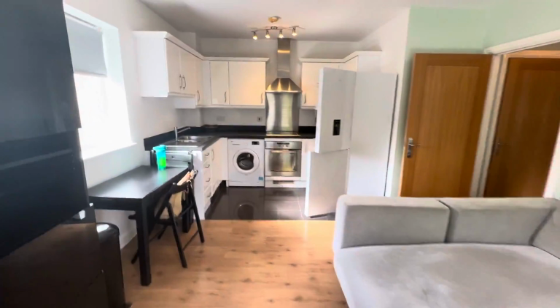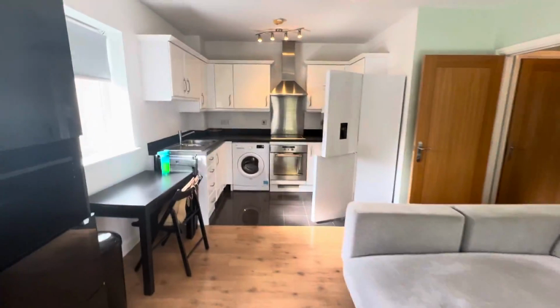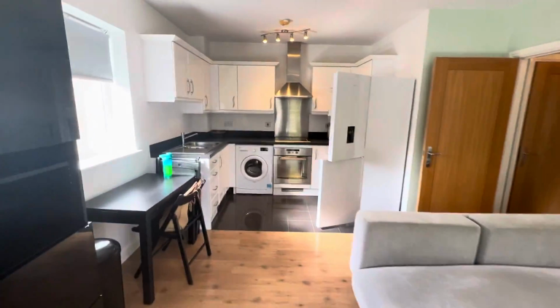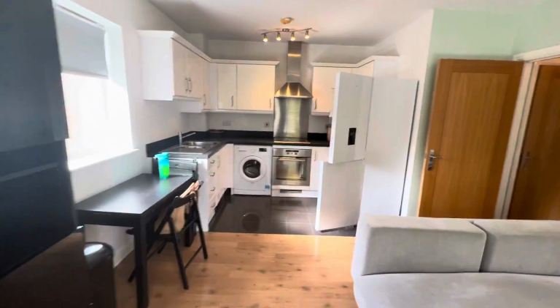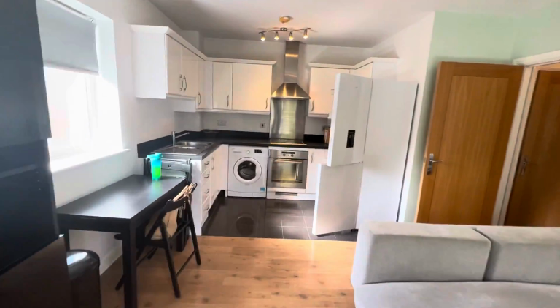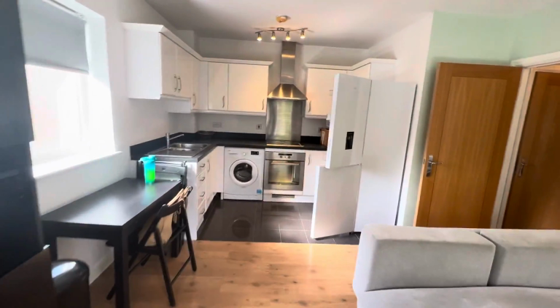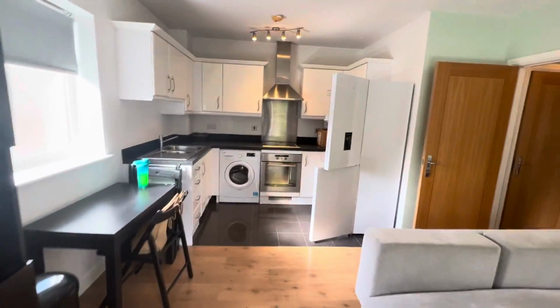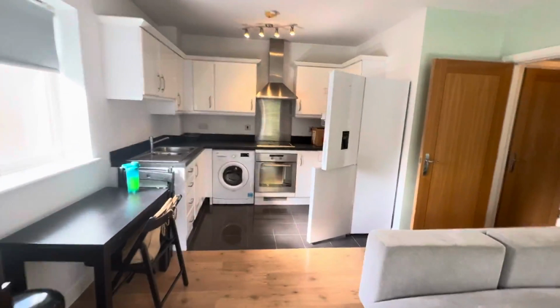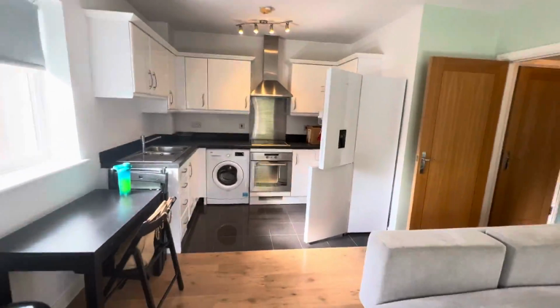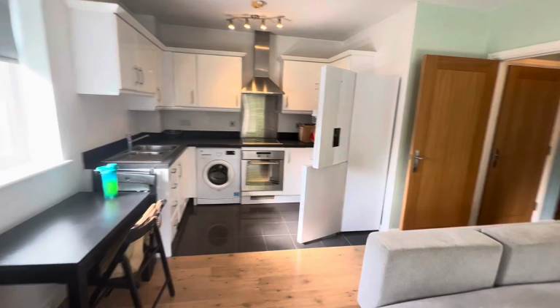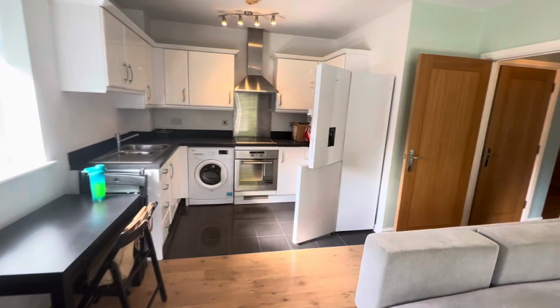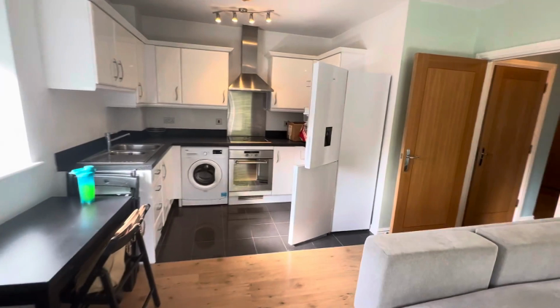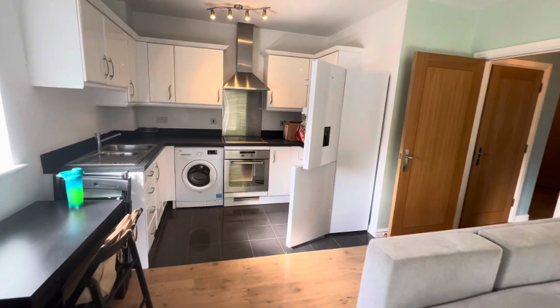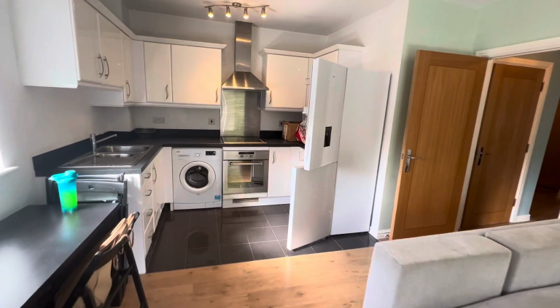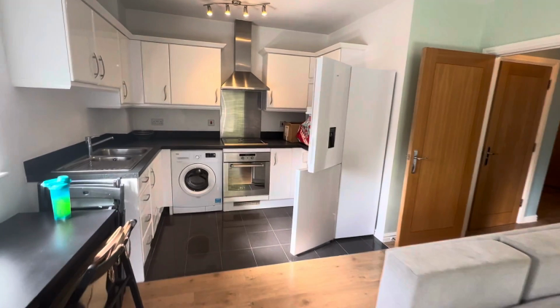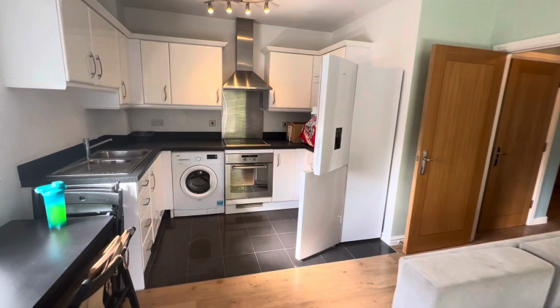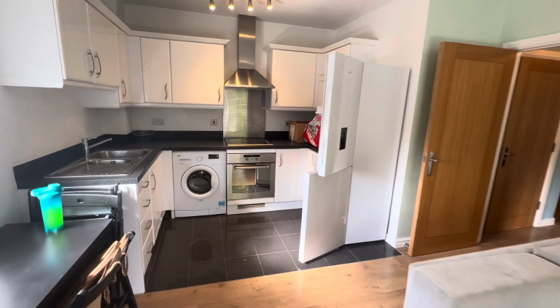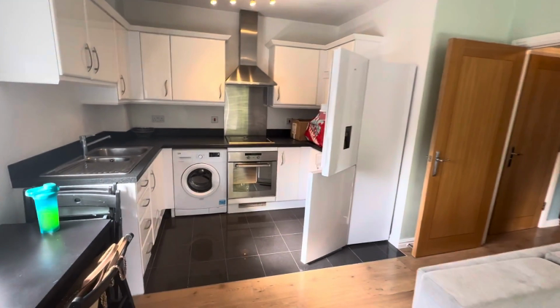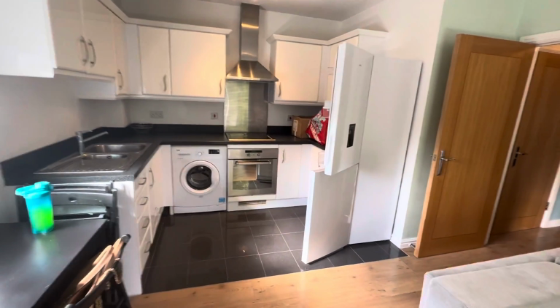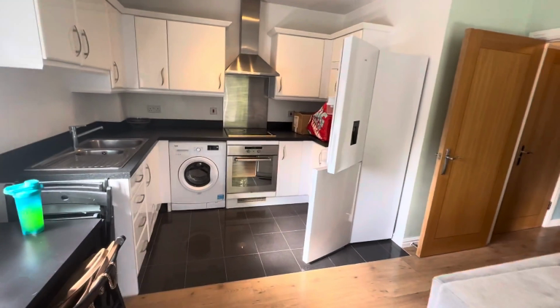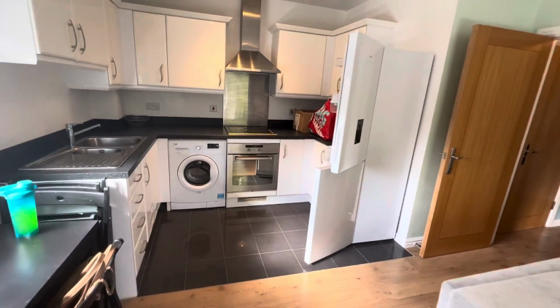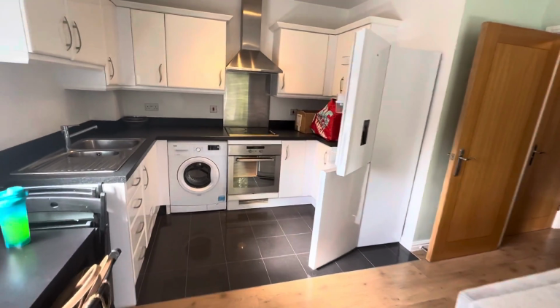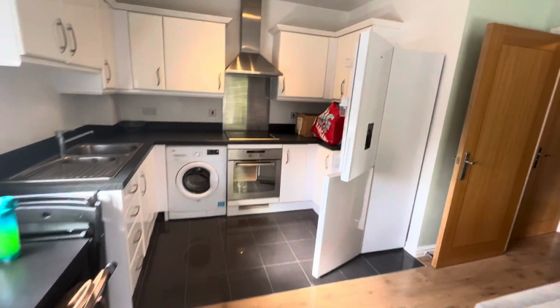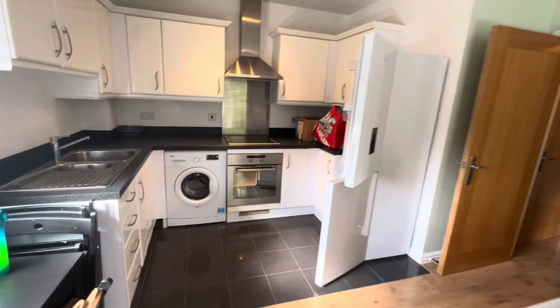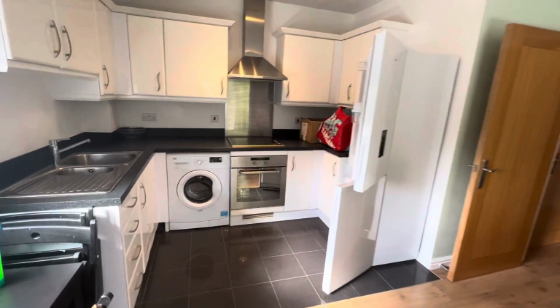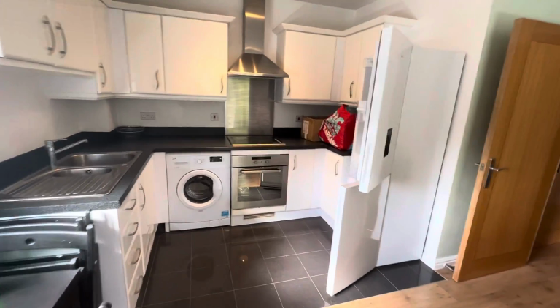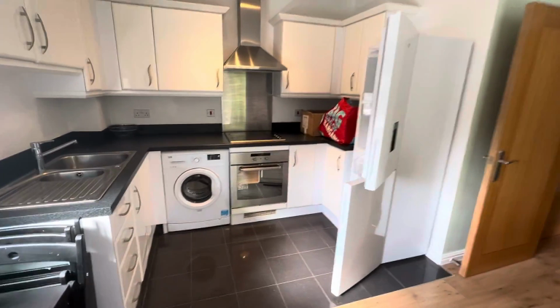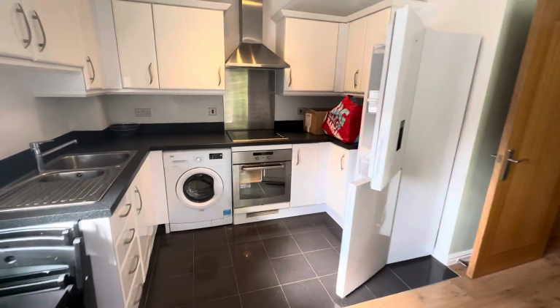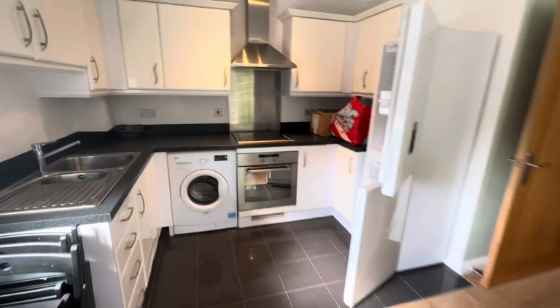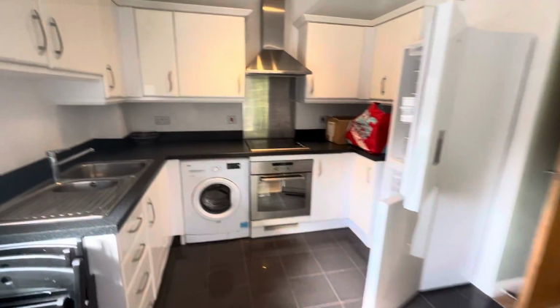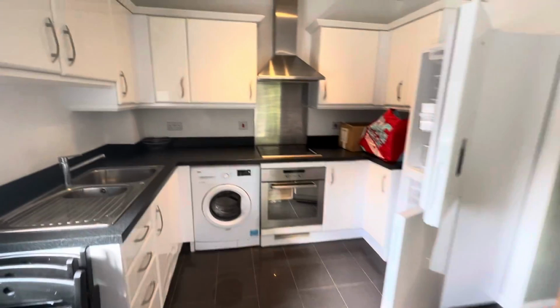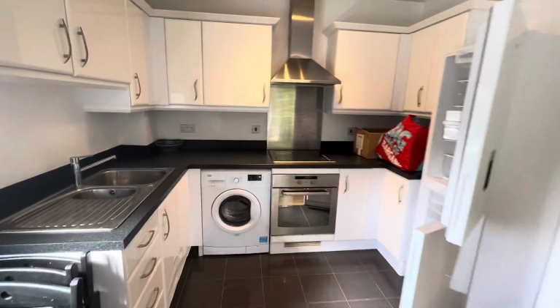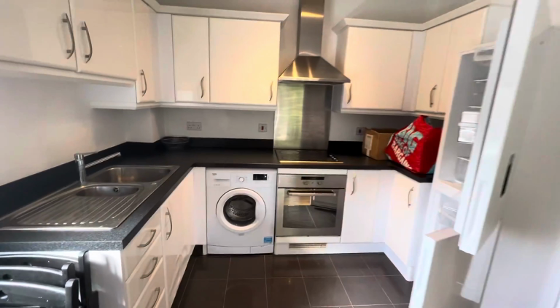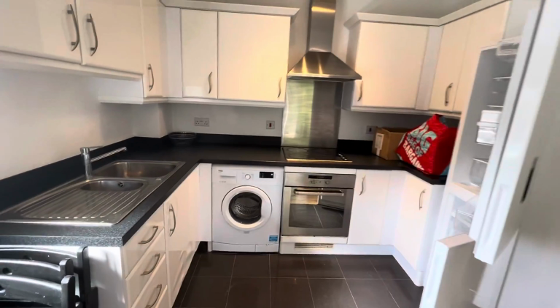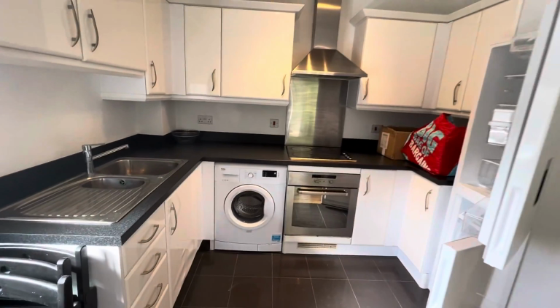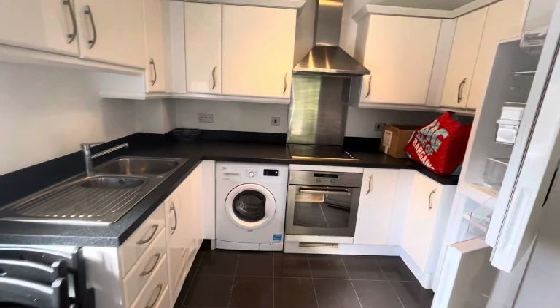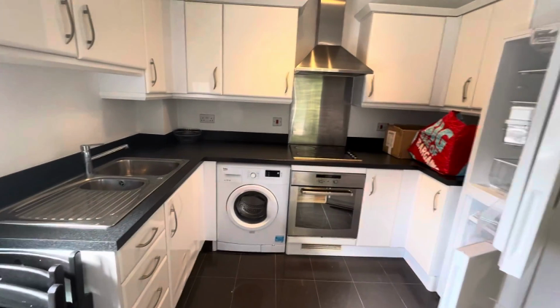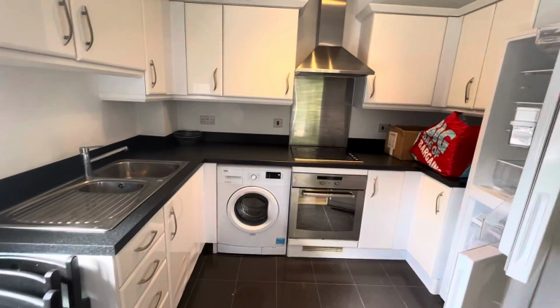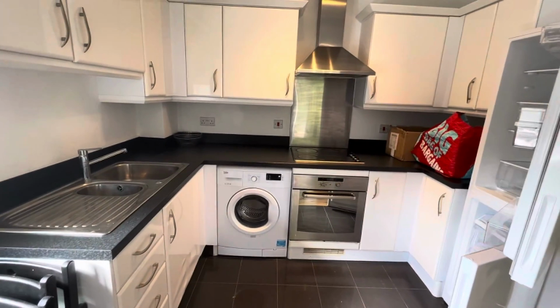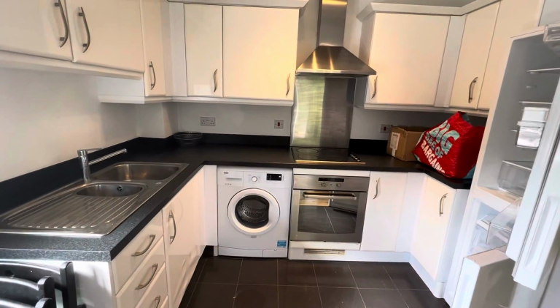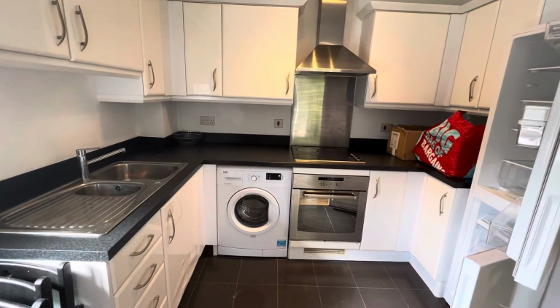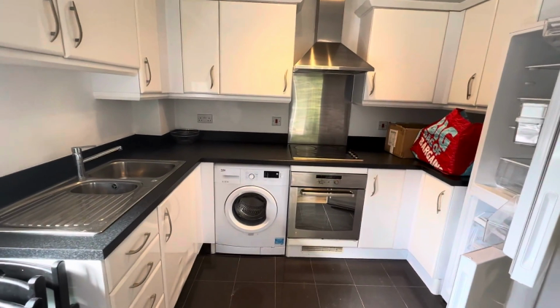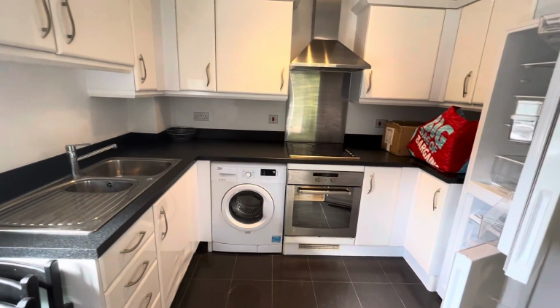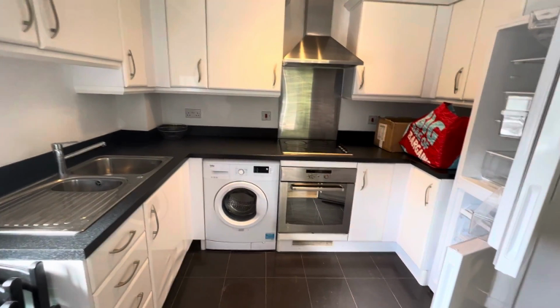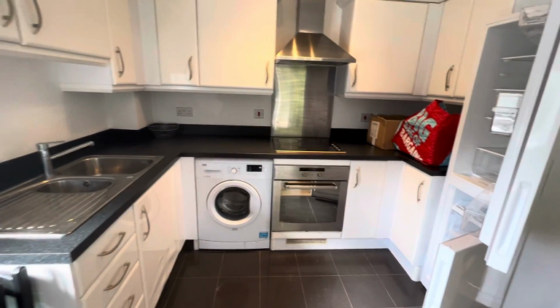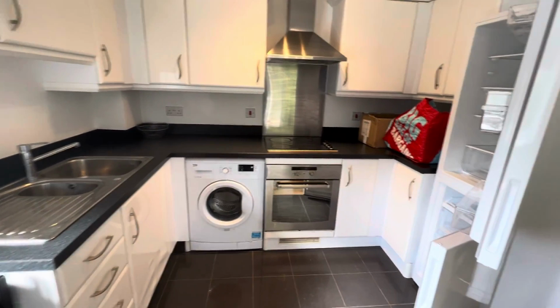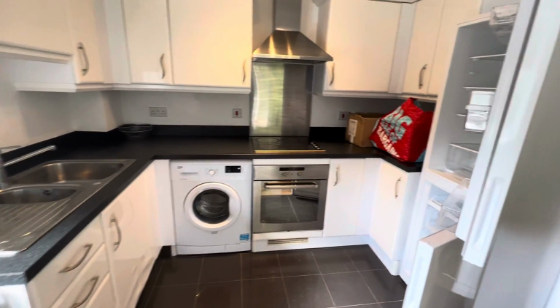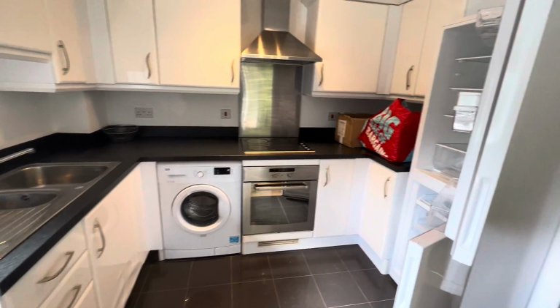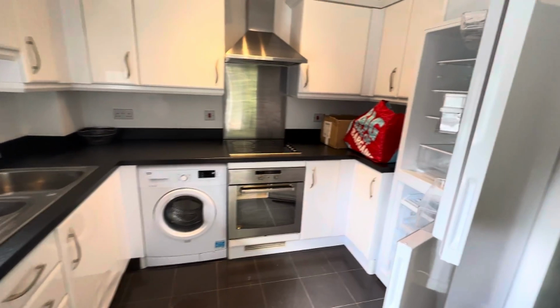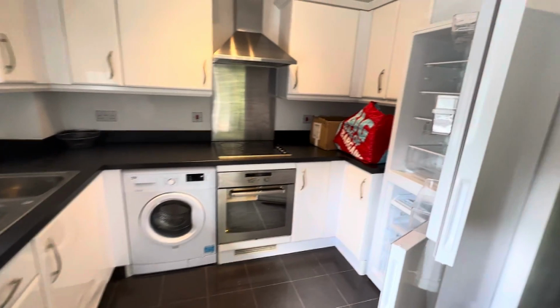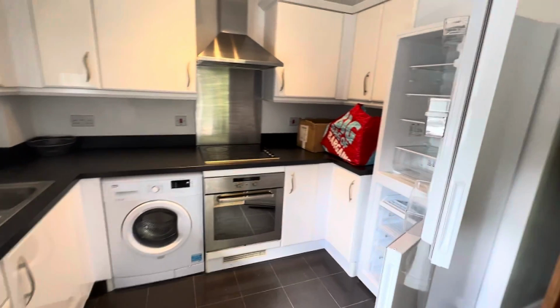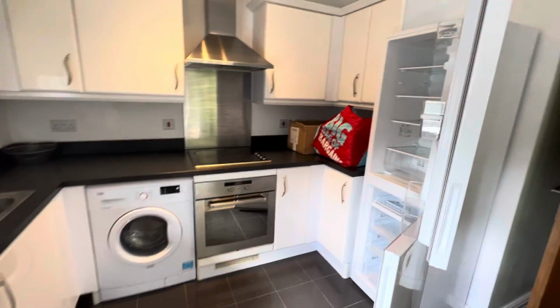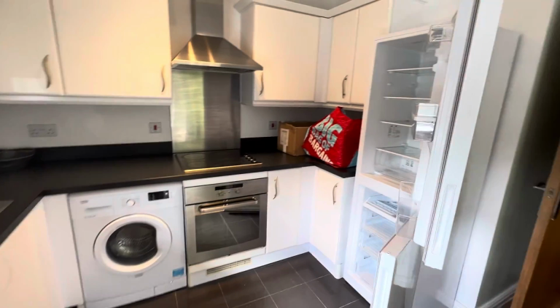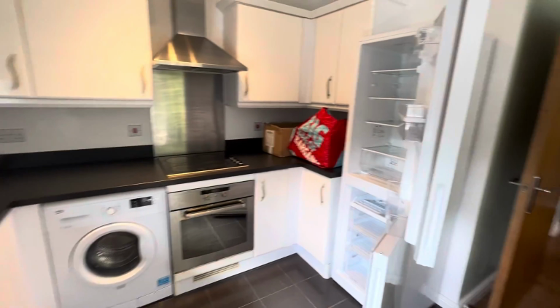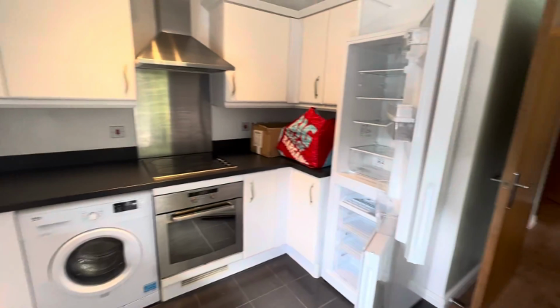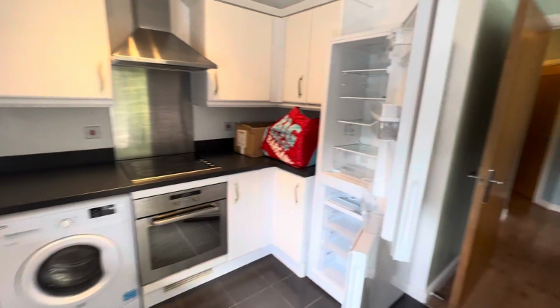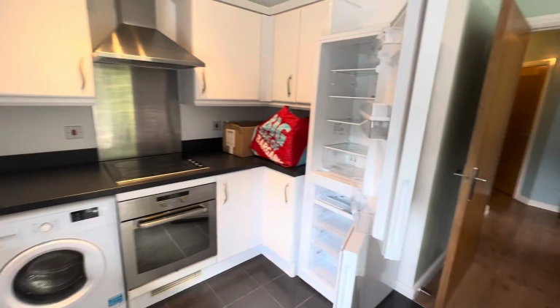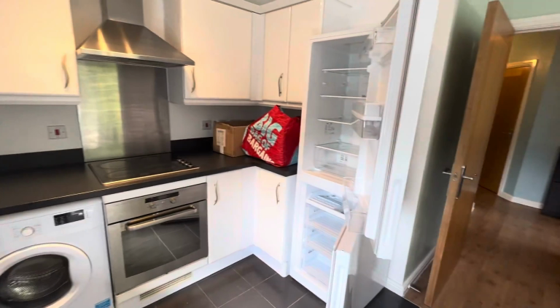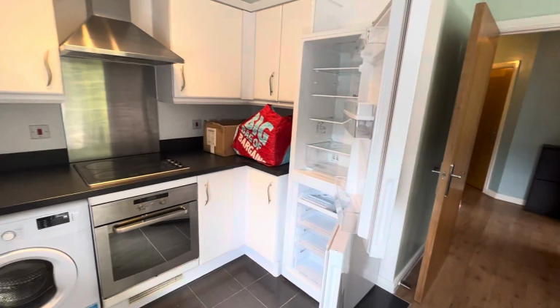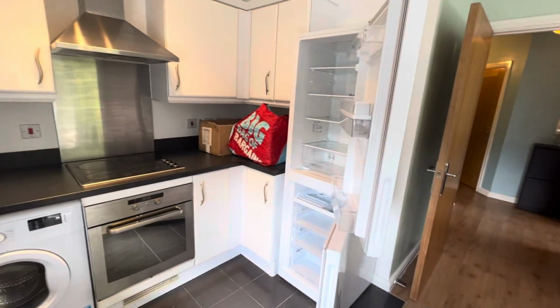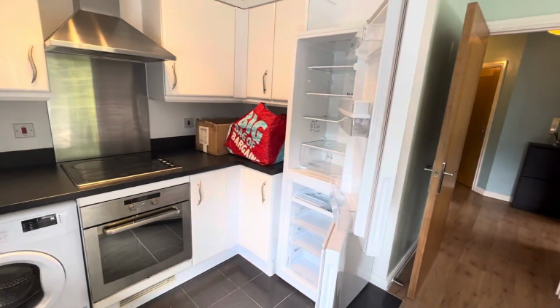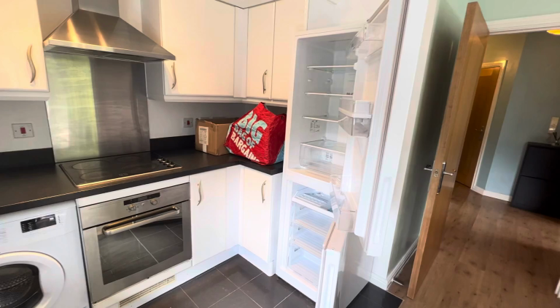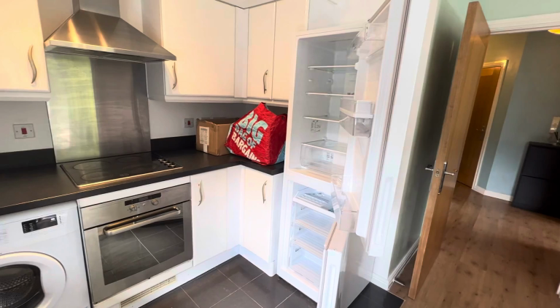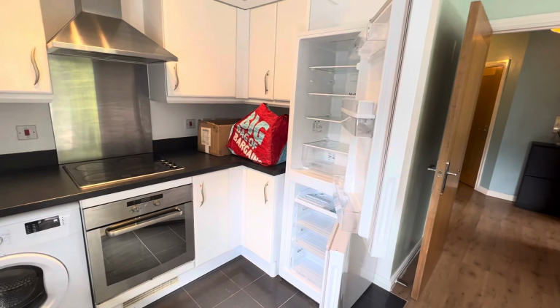And then obviously you've got the kitchen here. So you've got the washing machine, cooker, fridge, and freezer there.